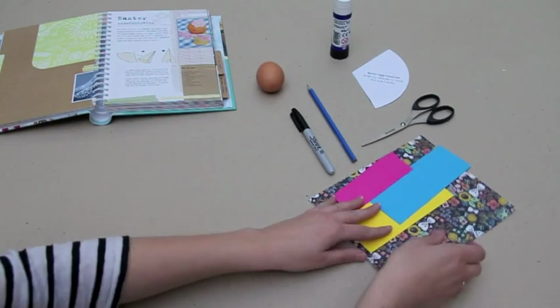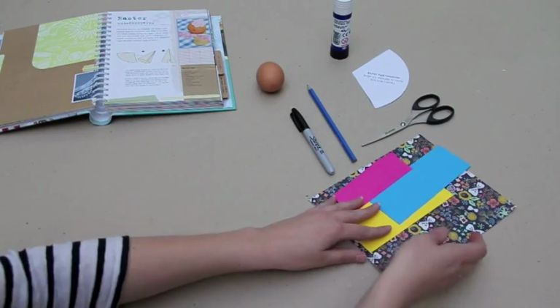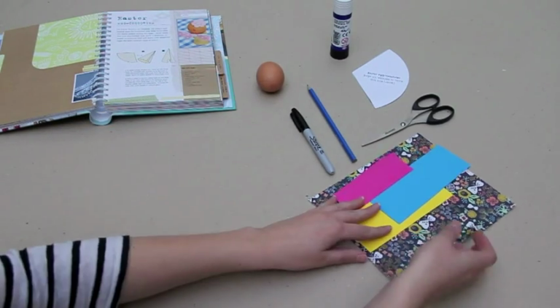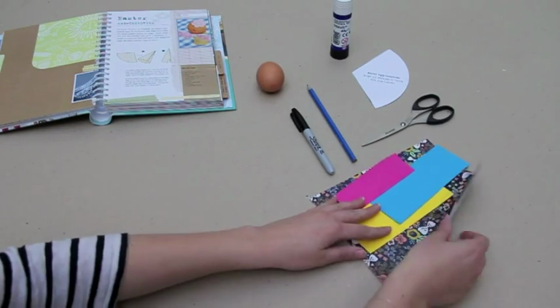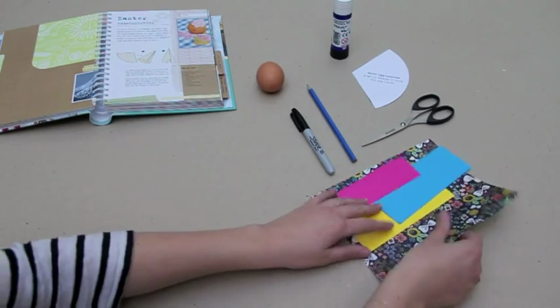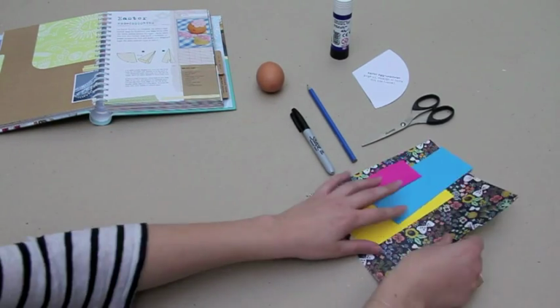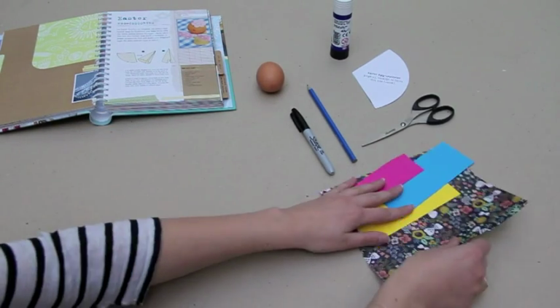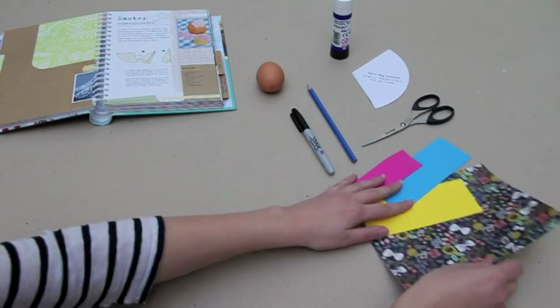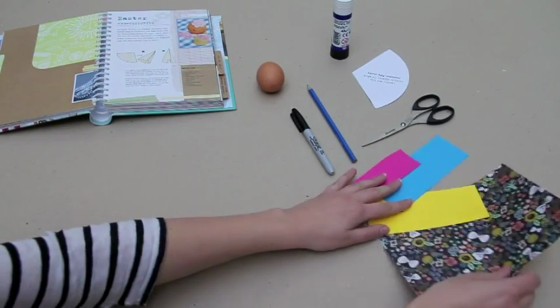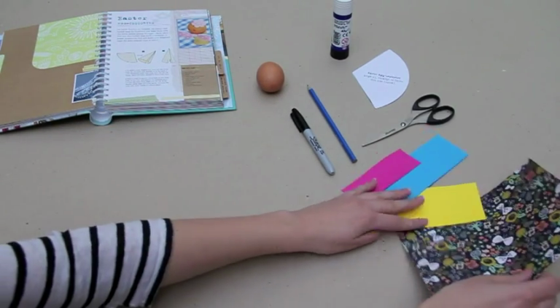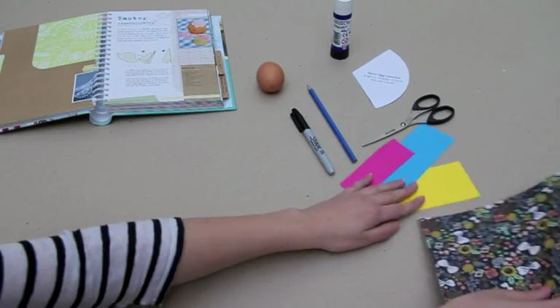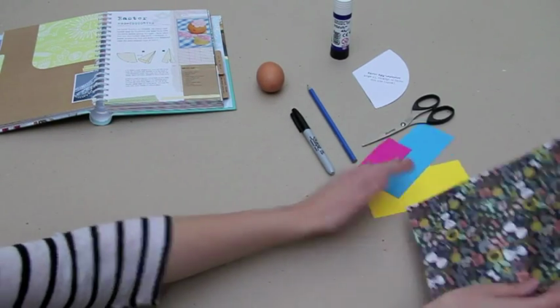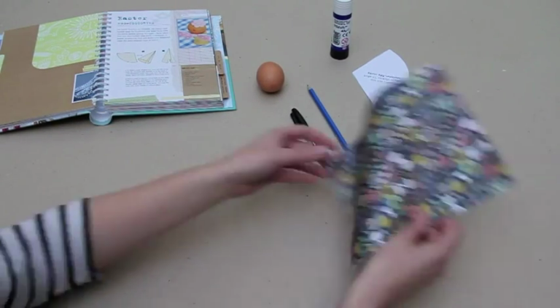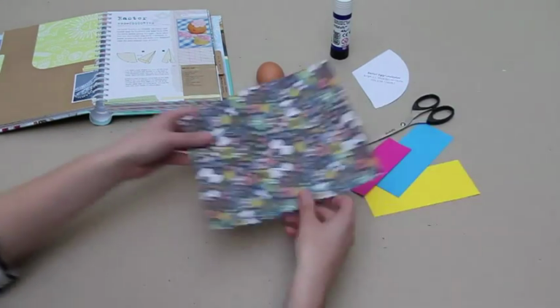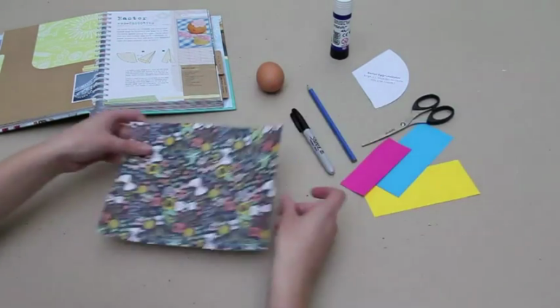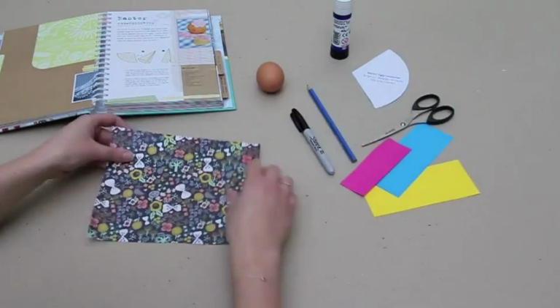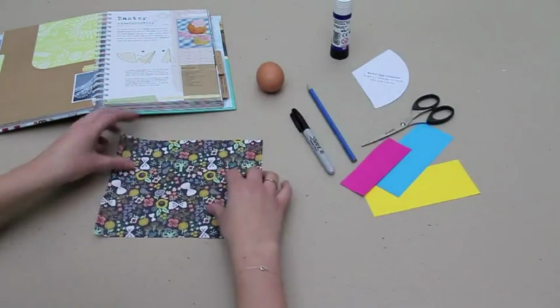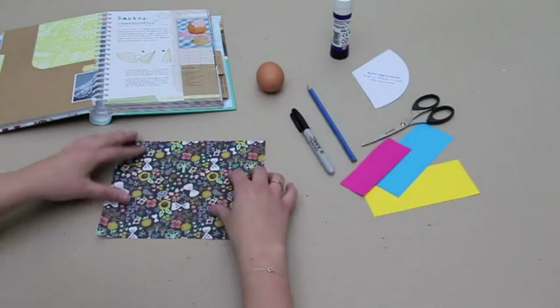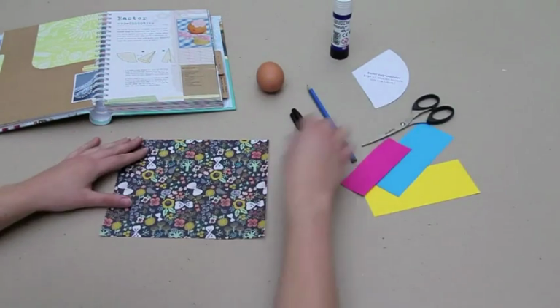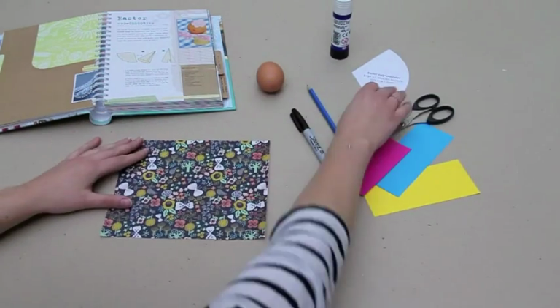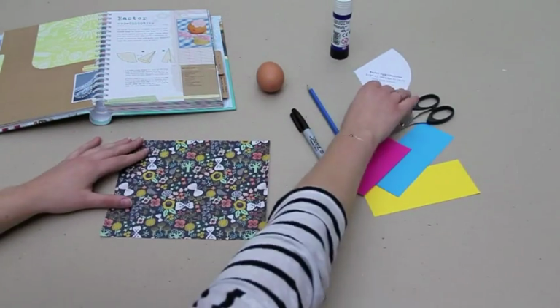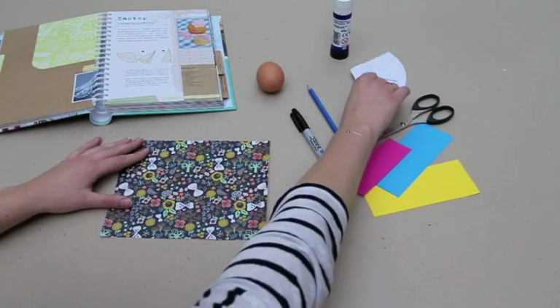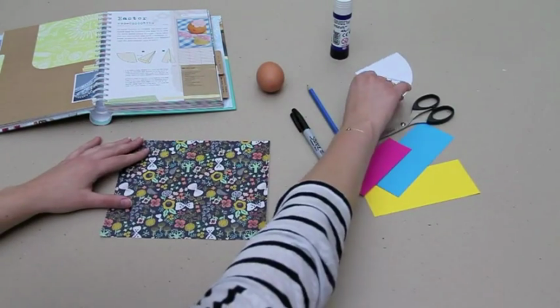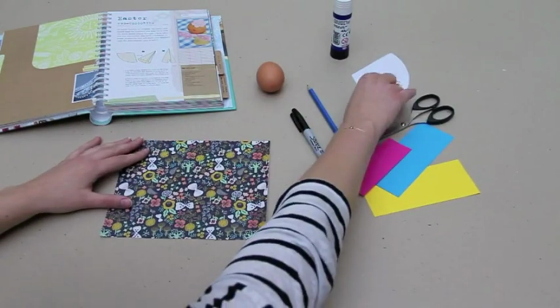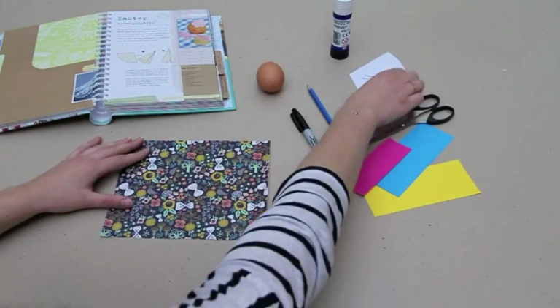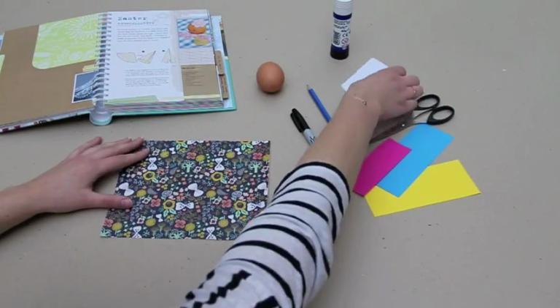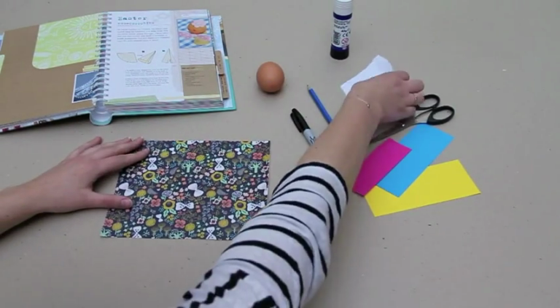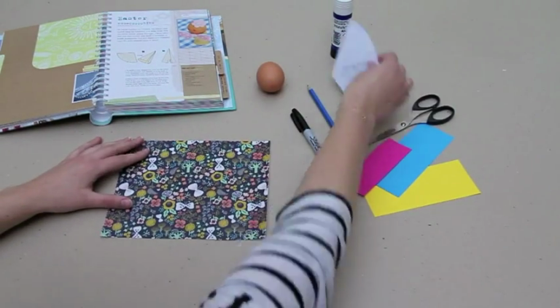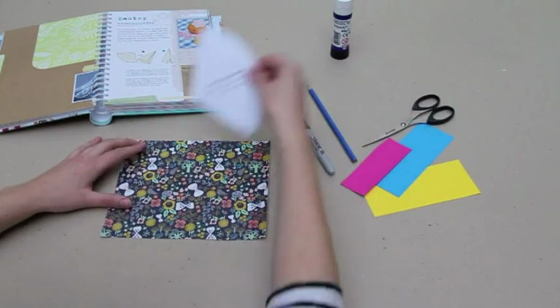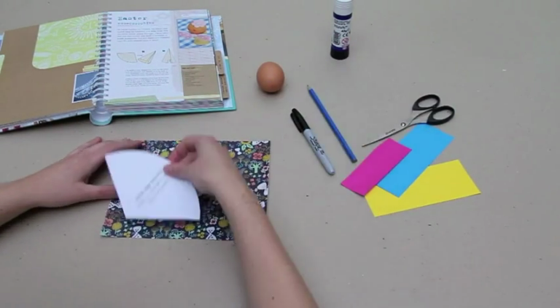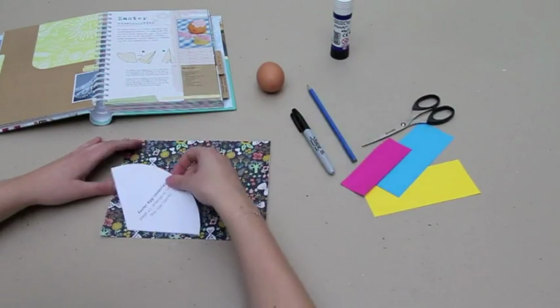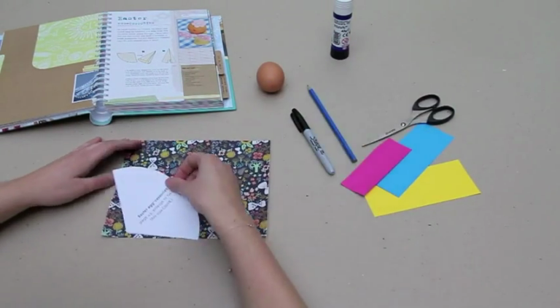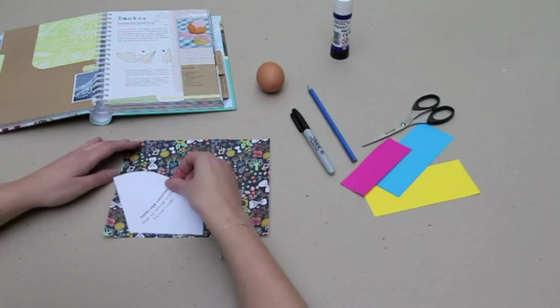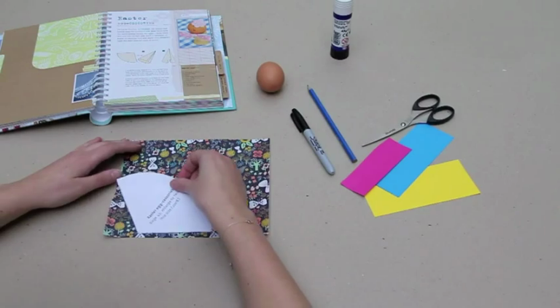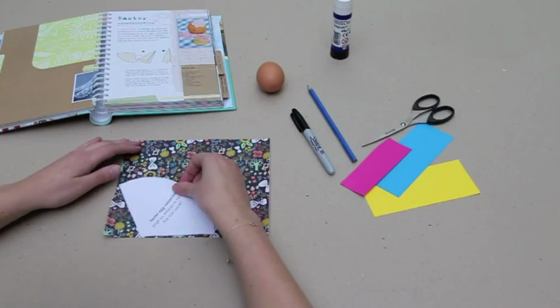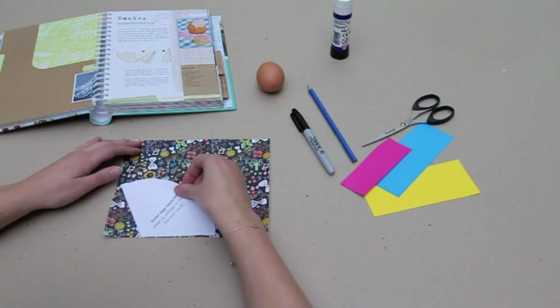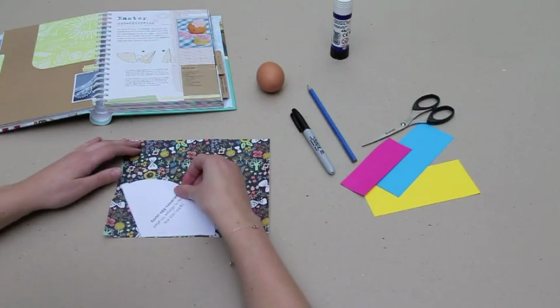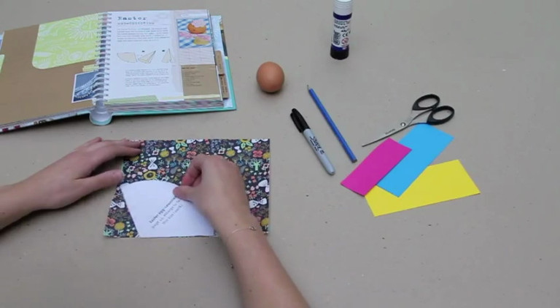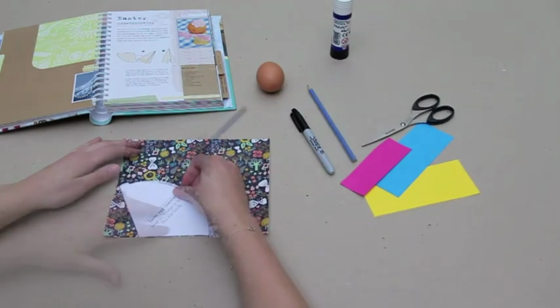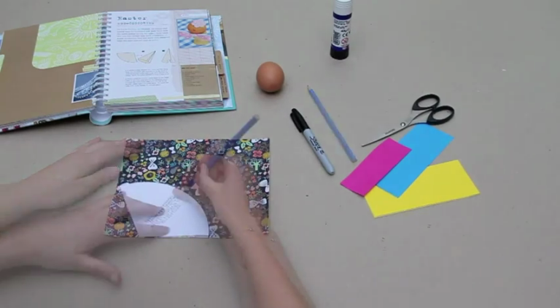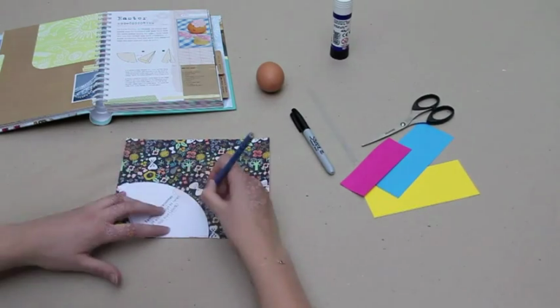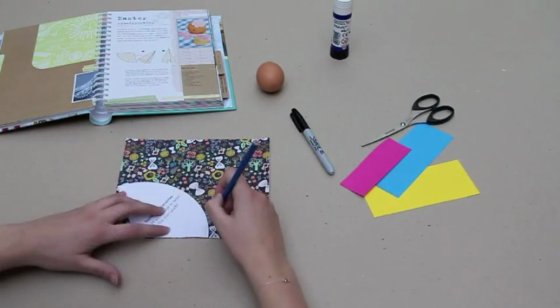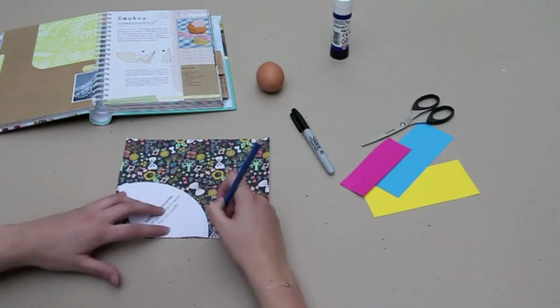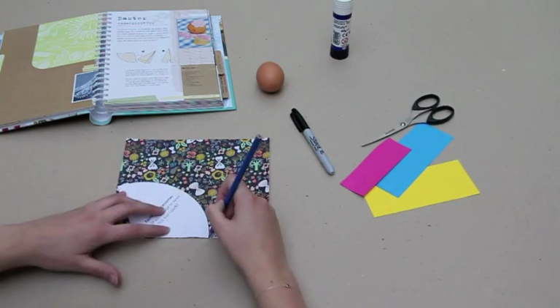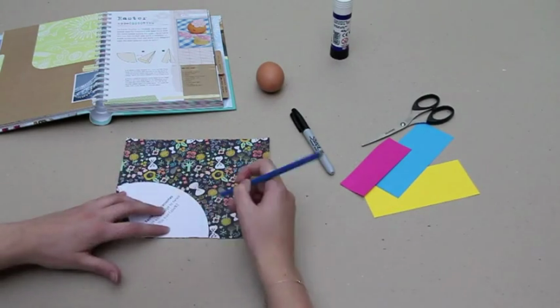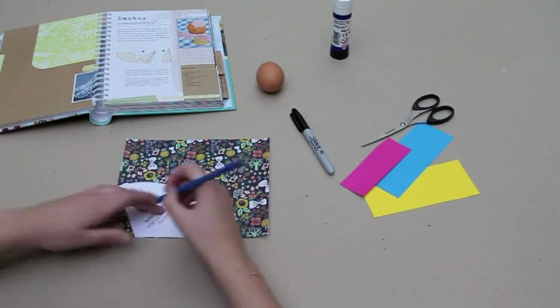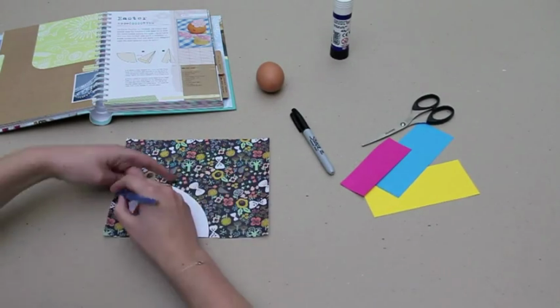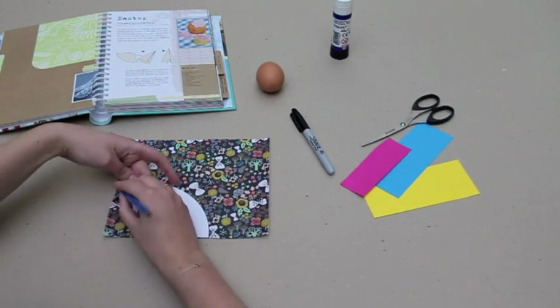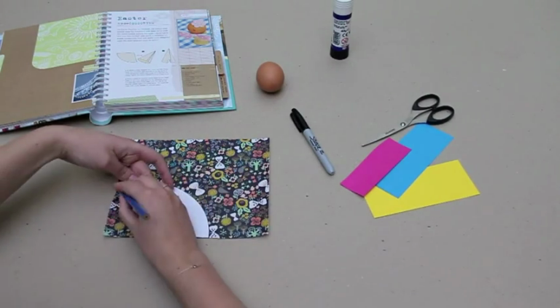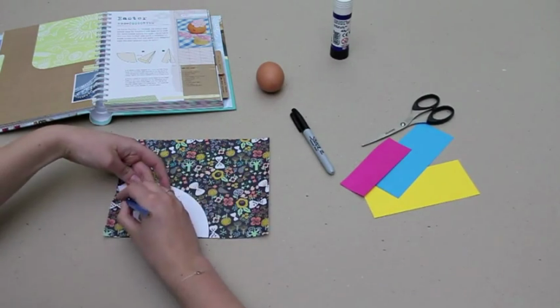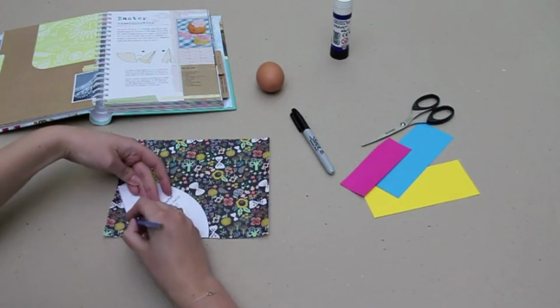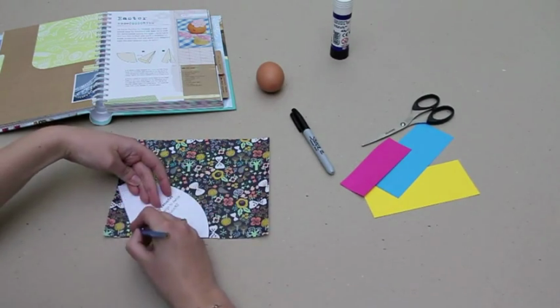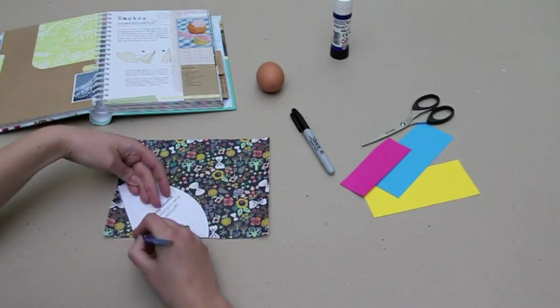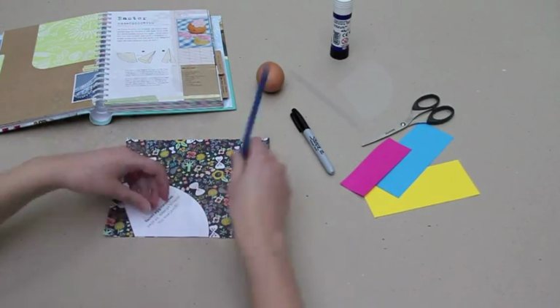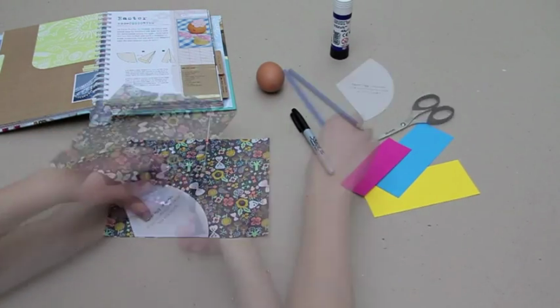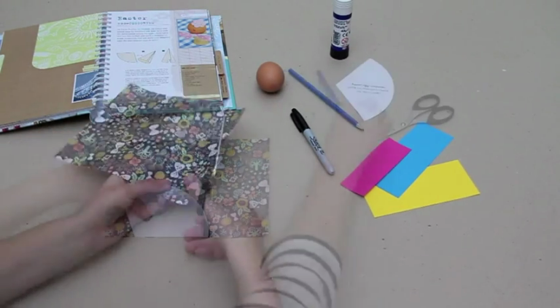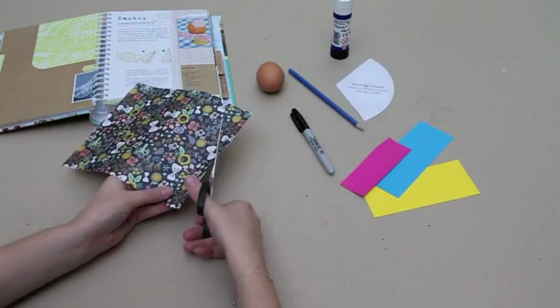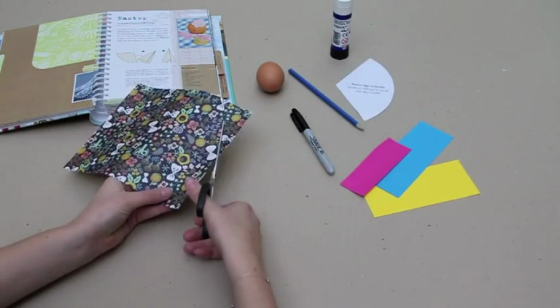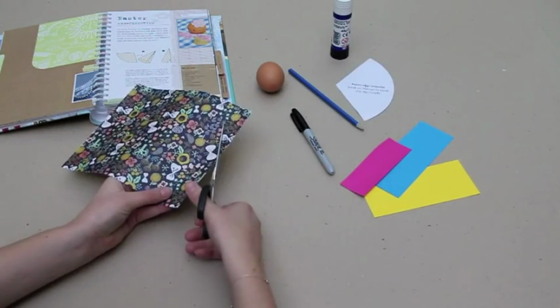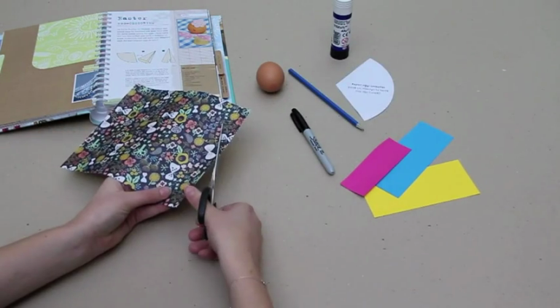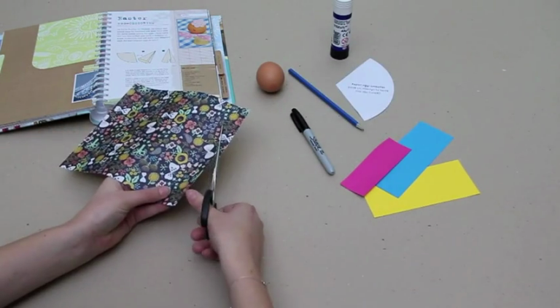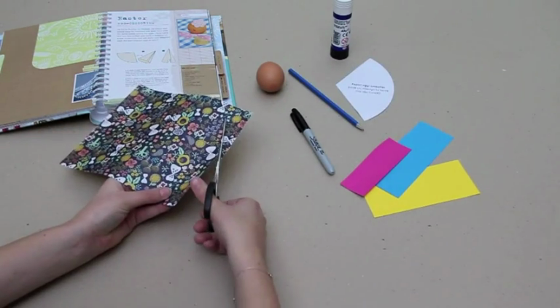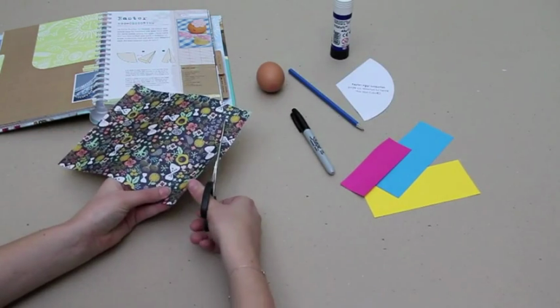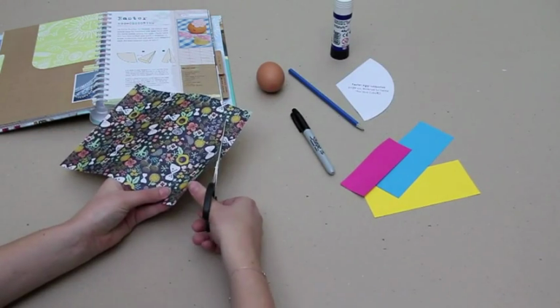So first of all, lay out your template on the patterned paper and draw around it before cutting this out.